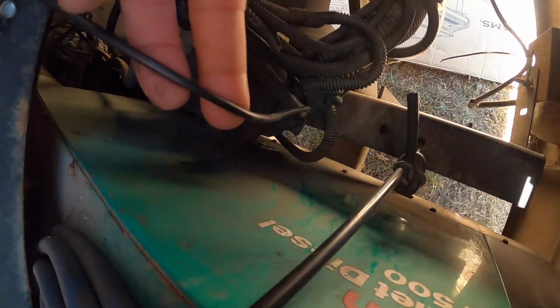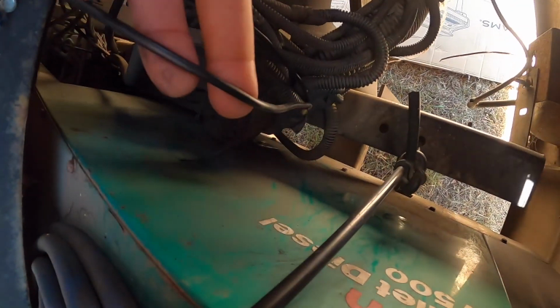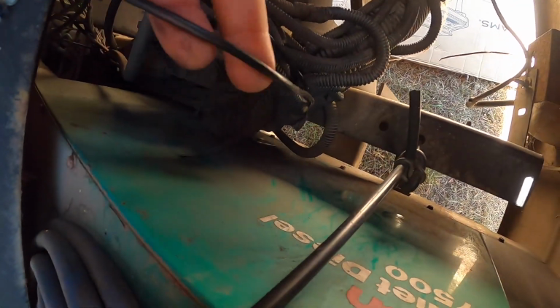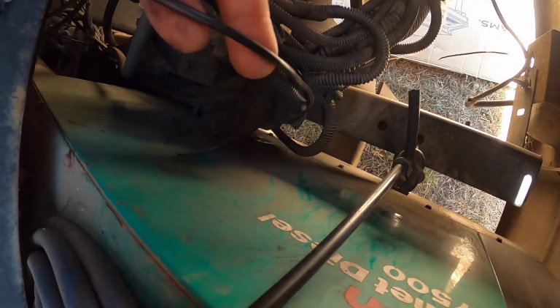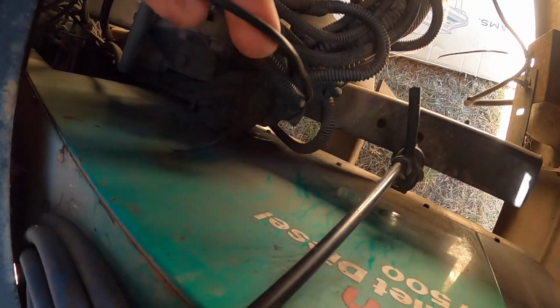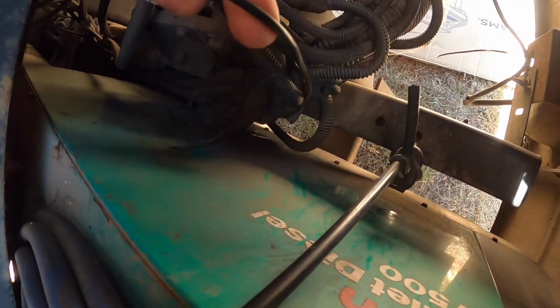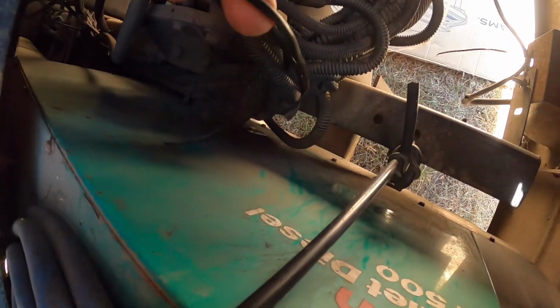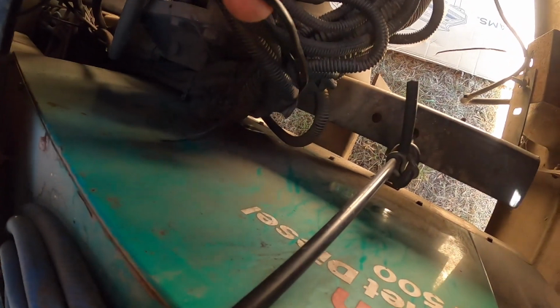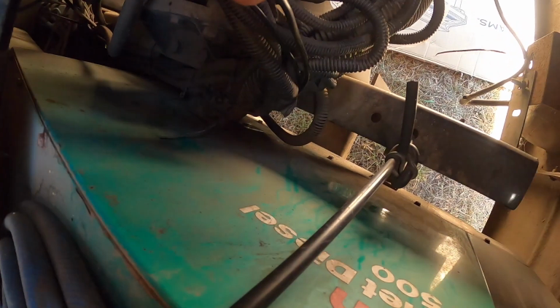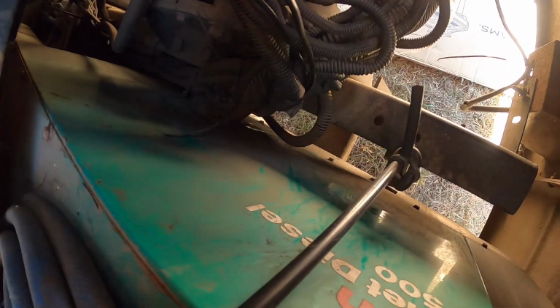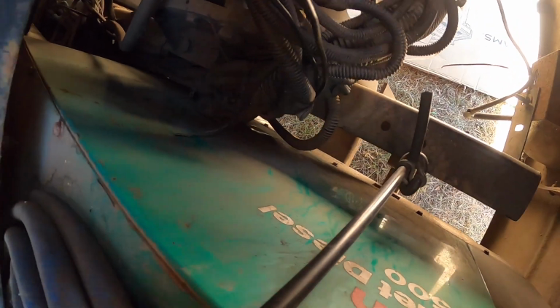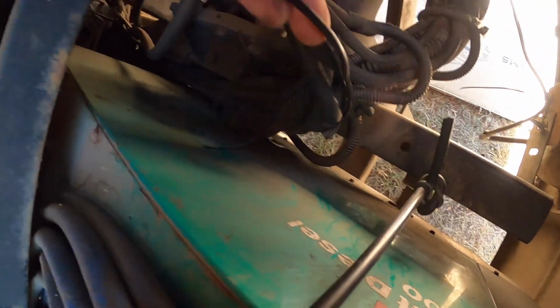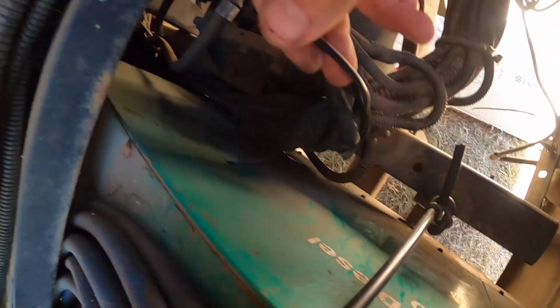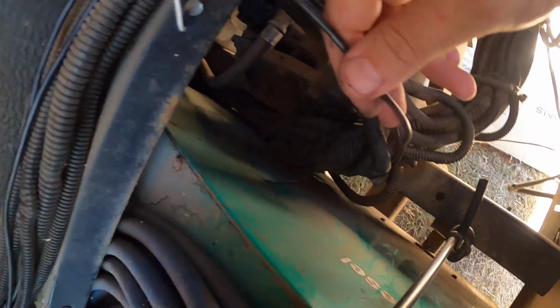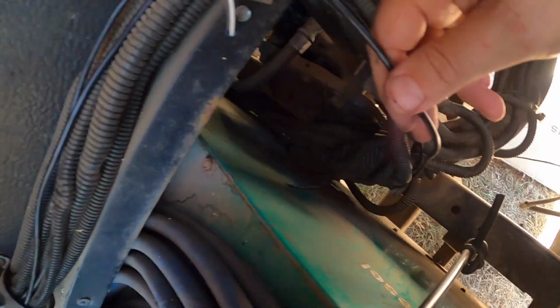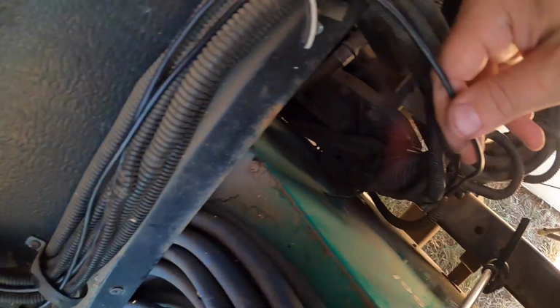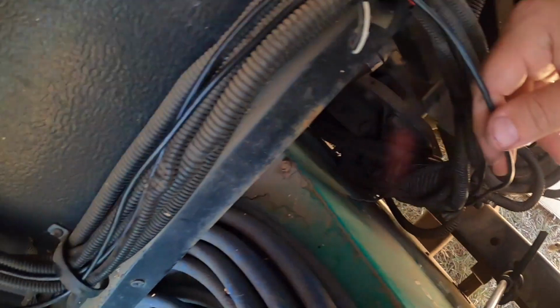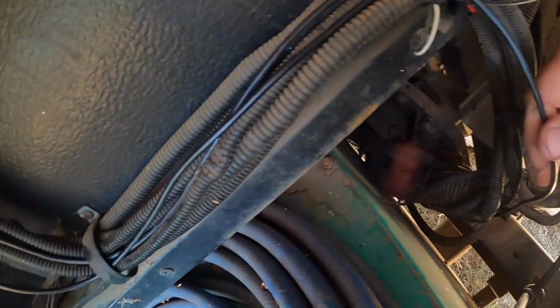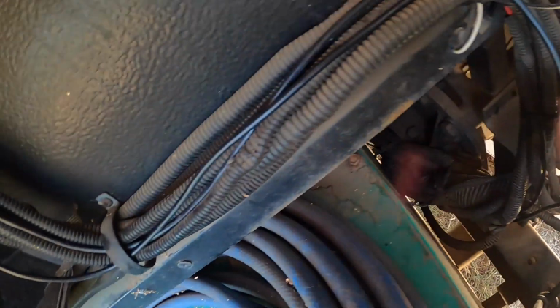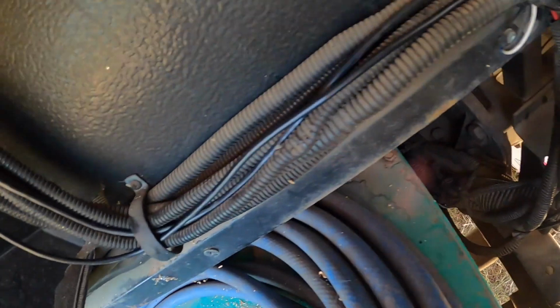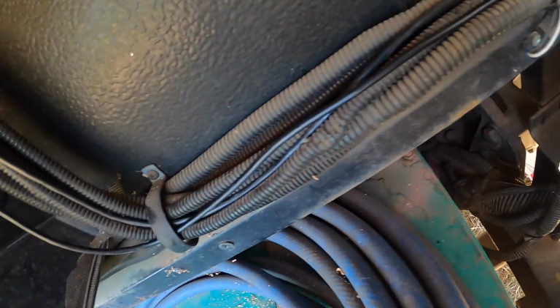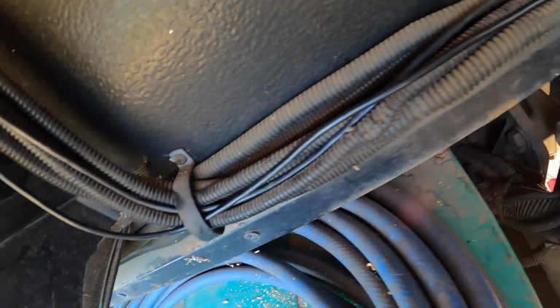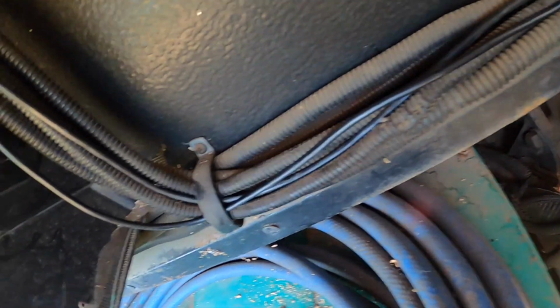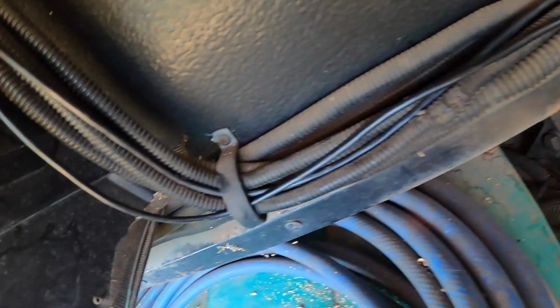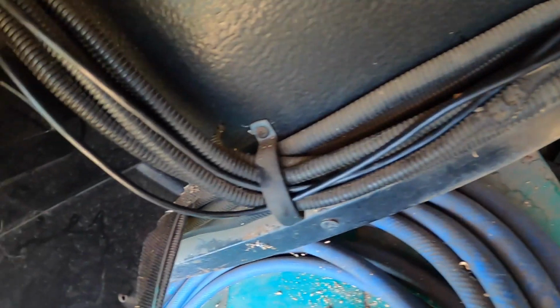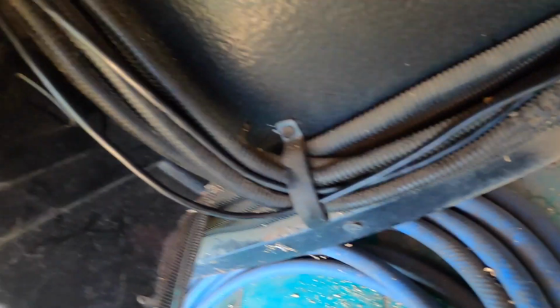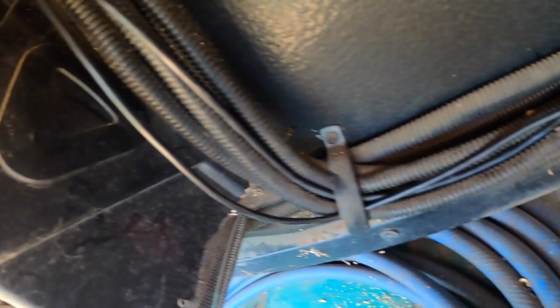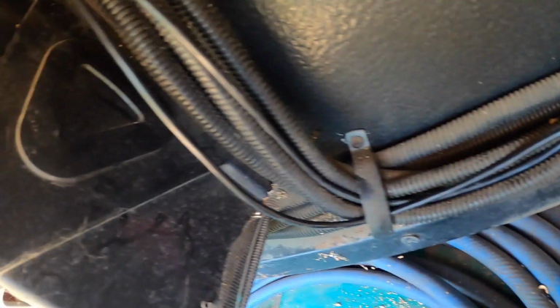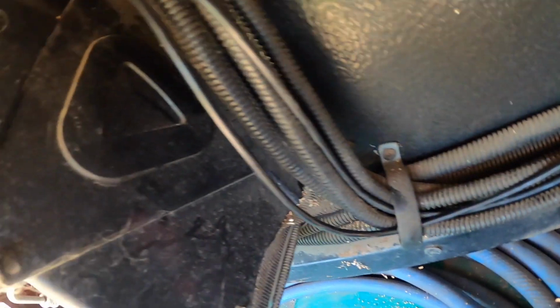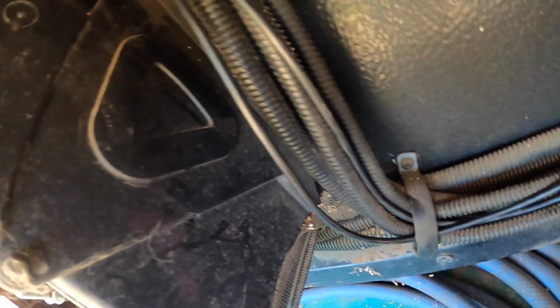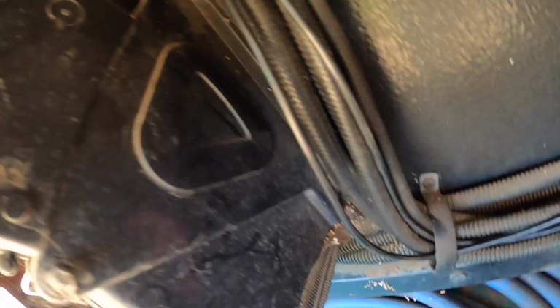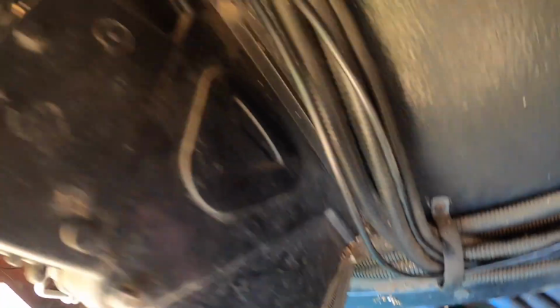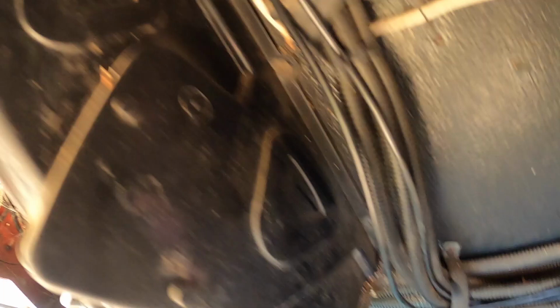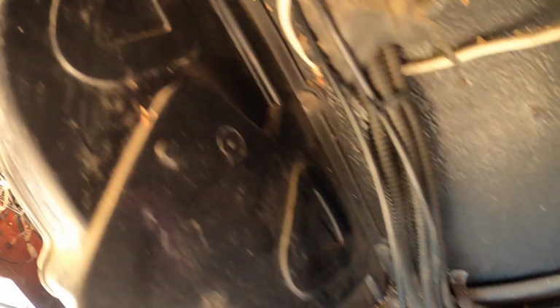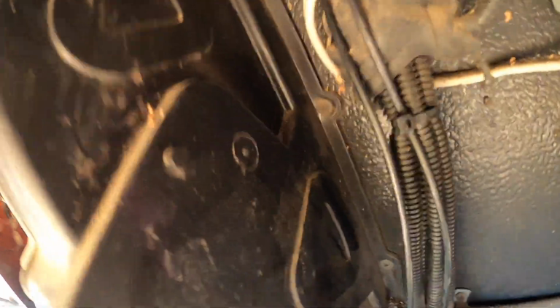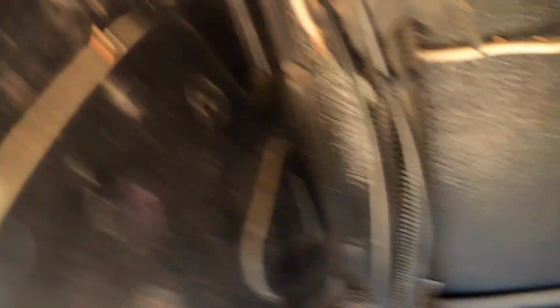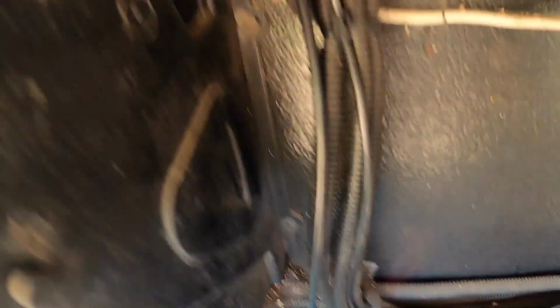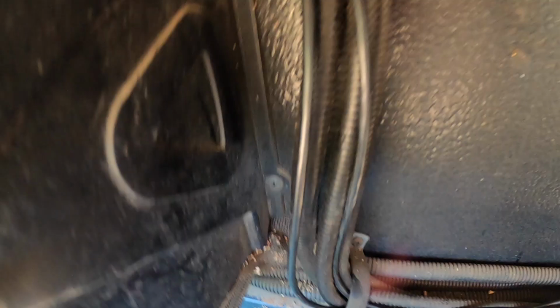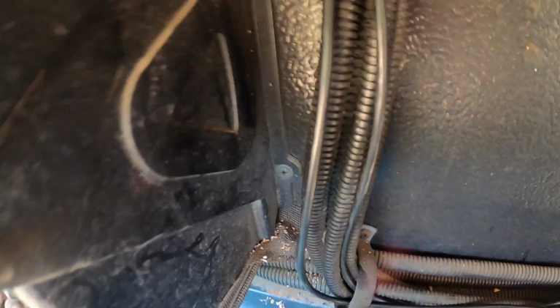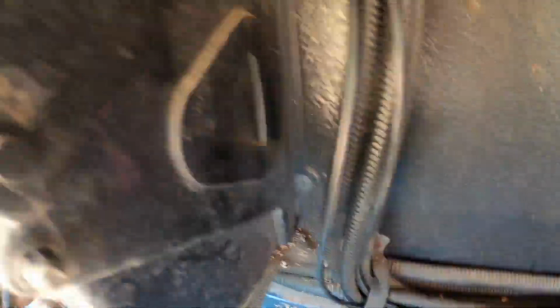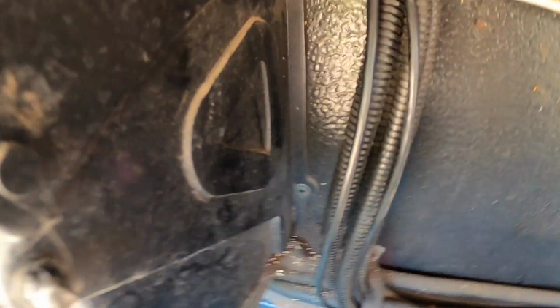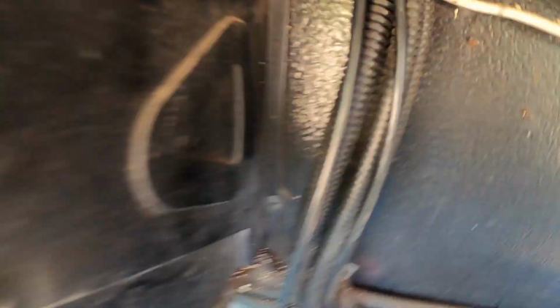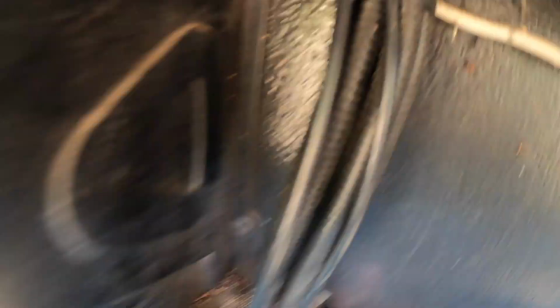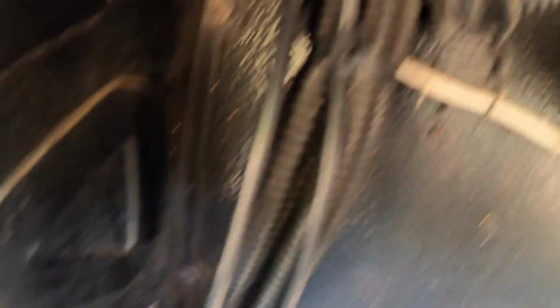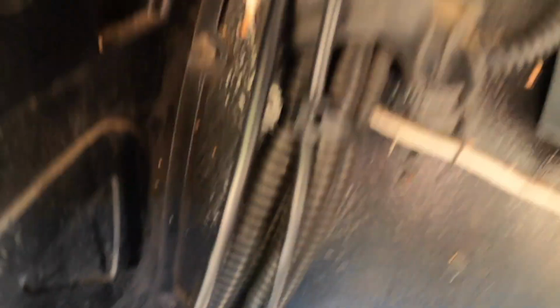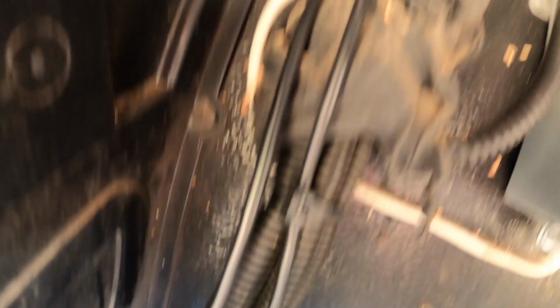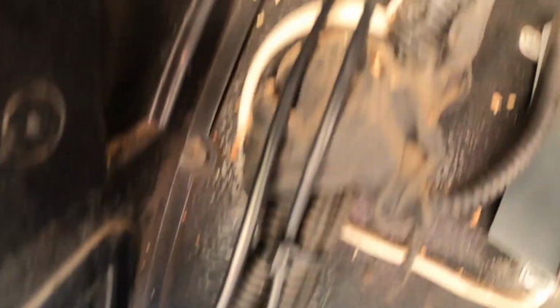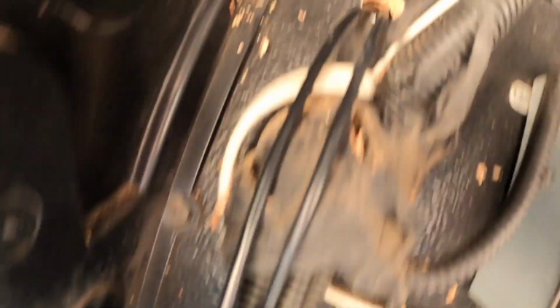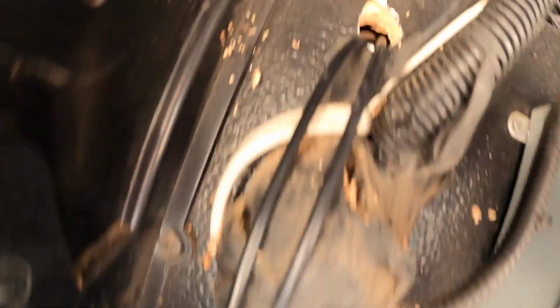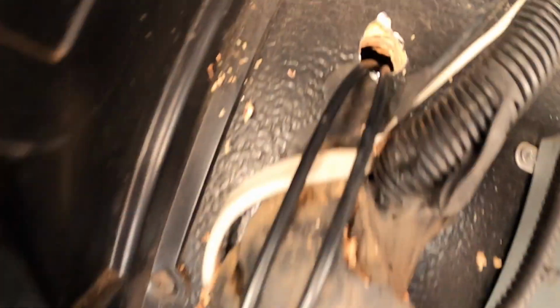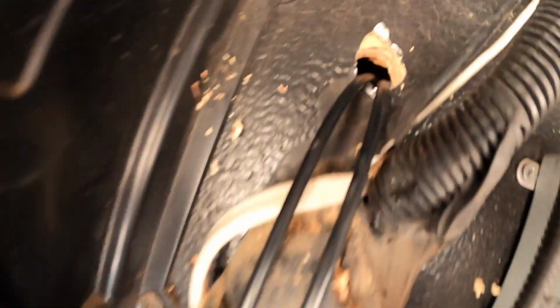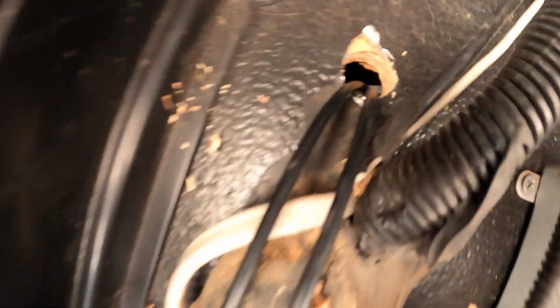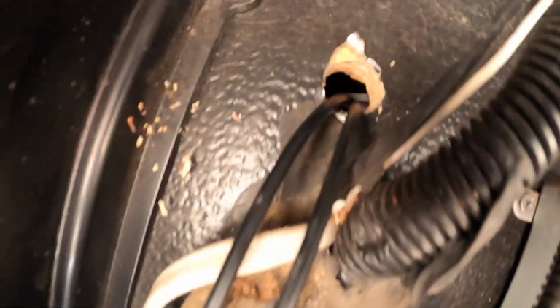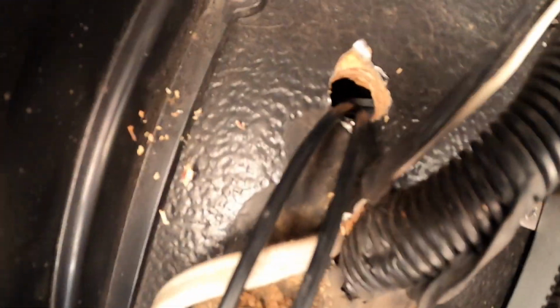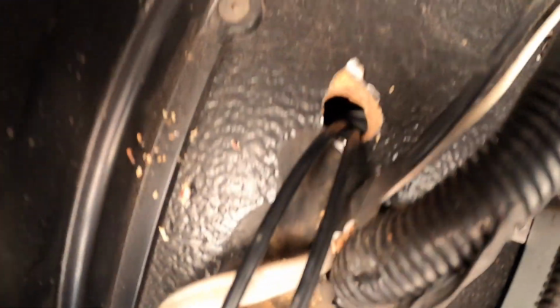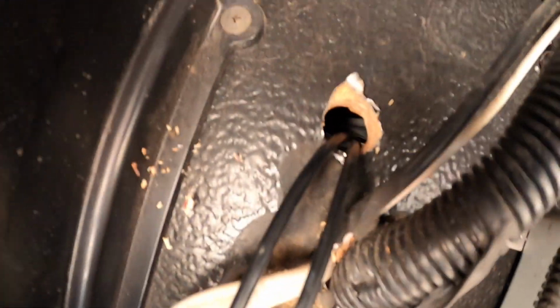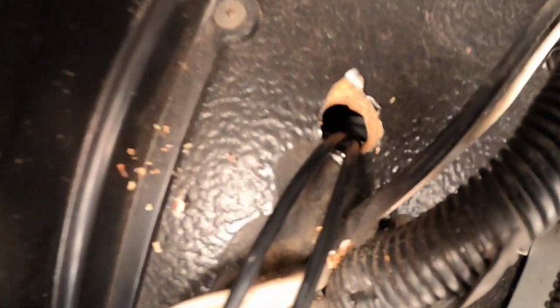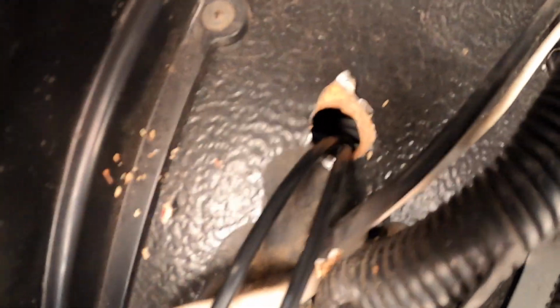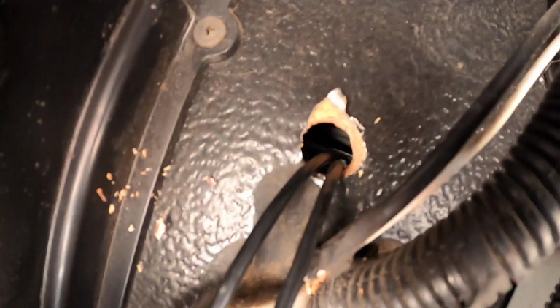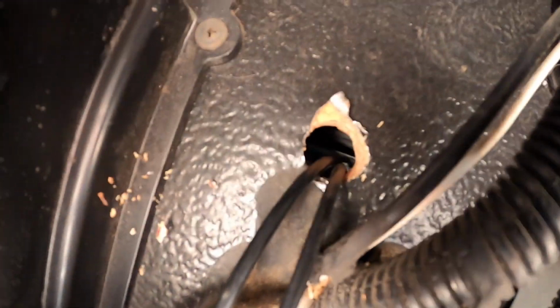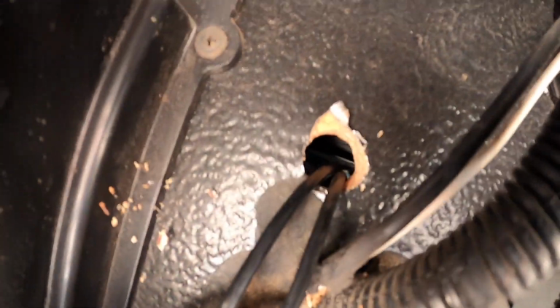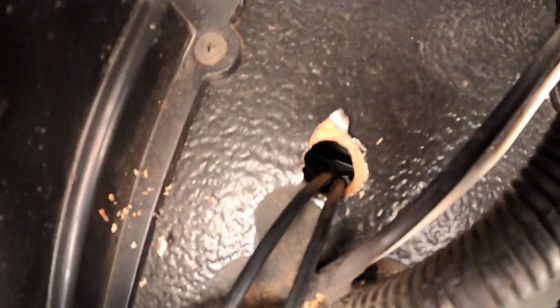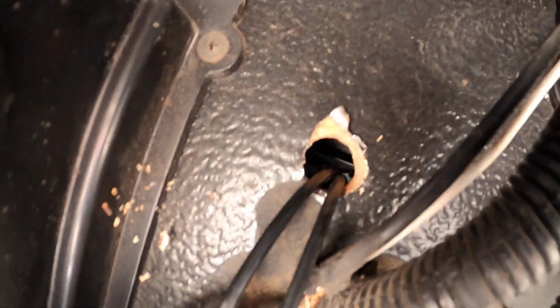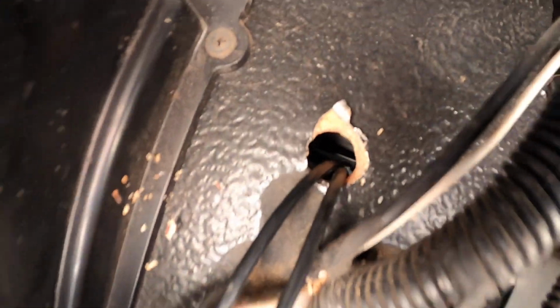It comes up through the generator bay, right here, and then I punched a hole into the front.